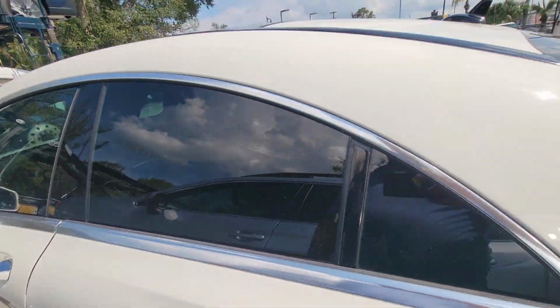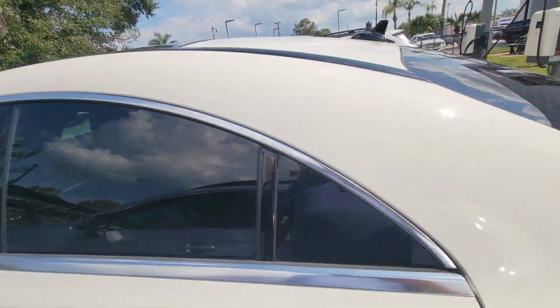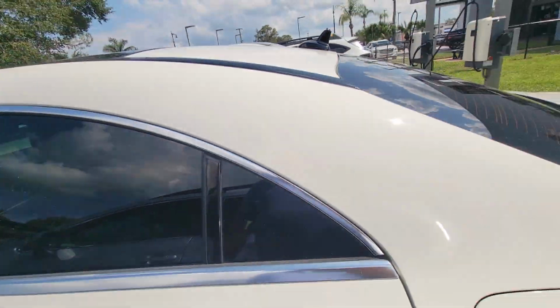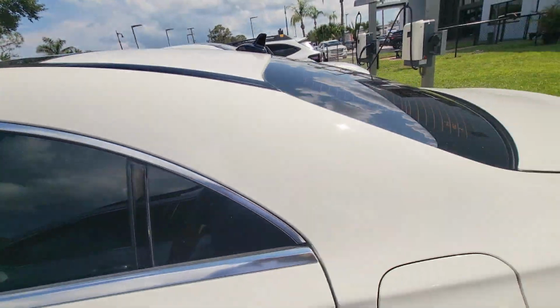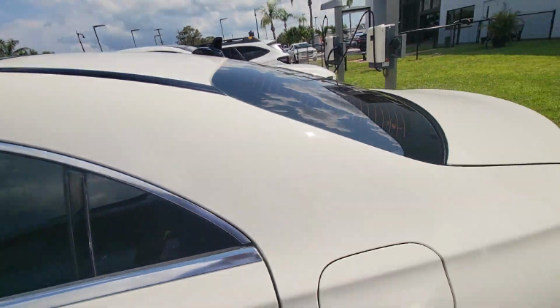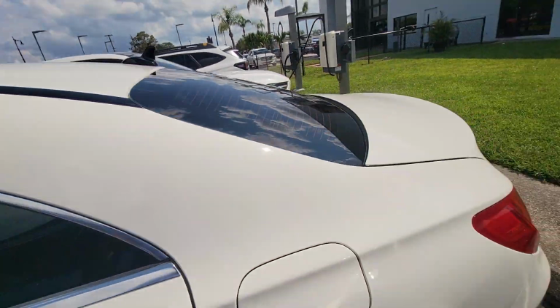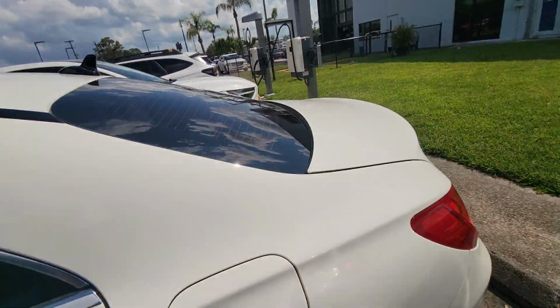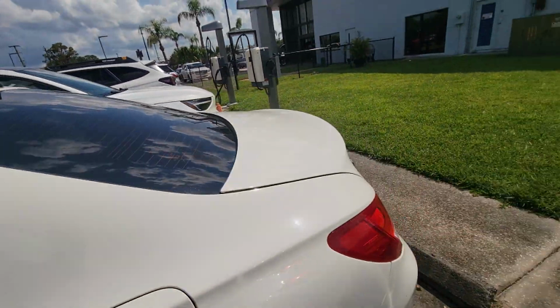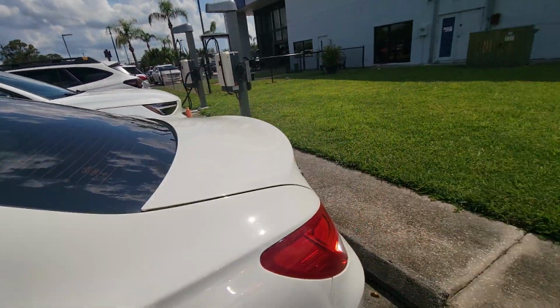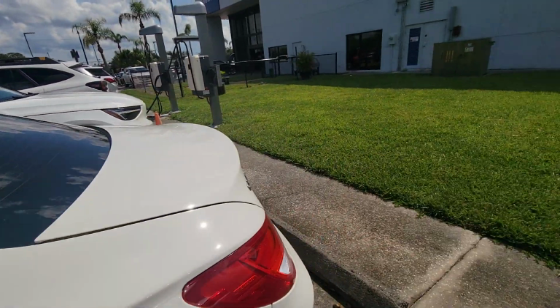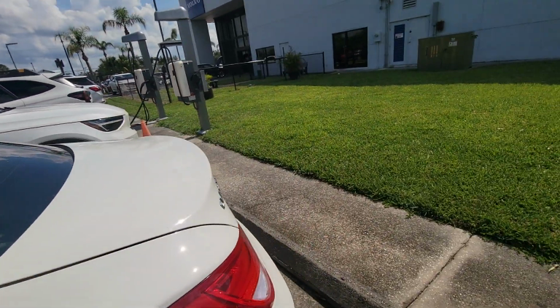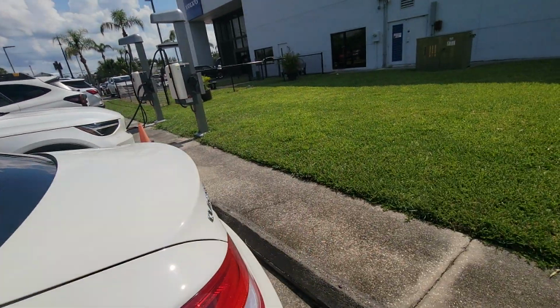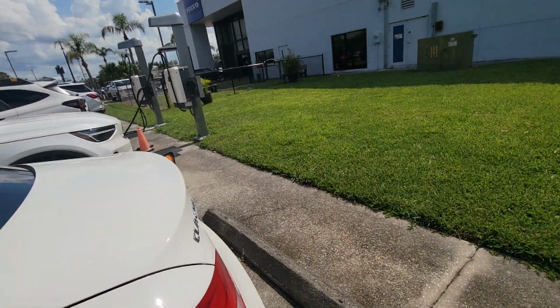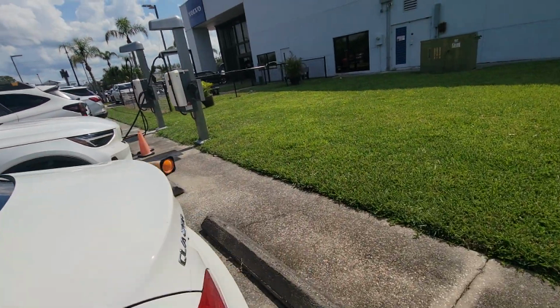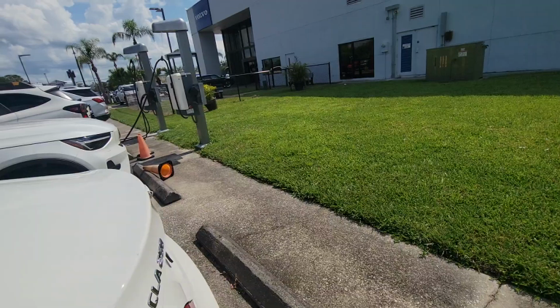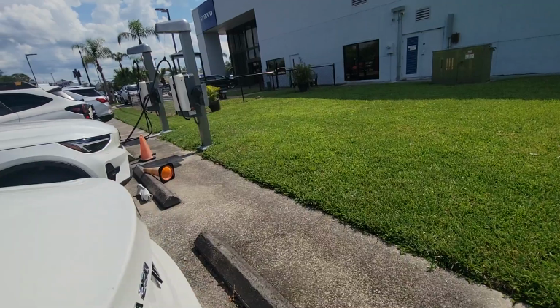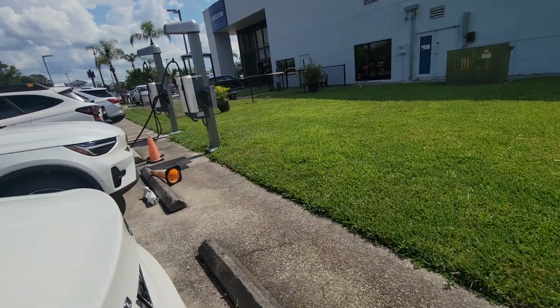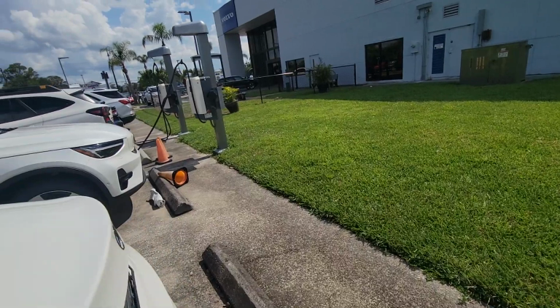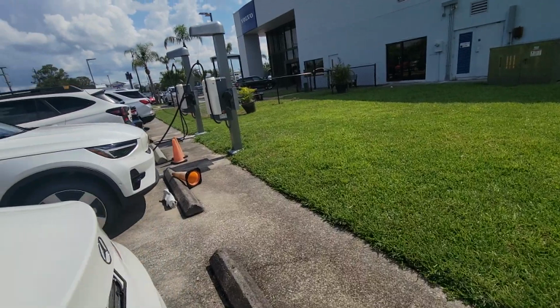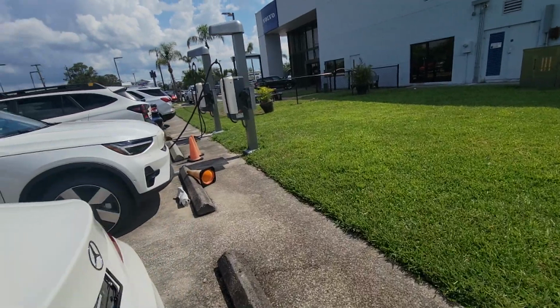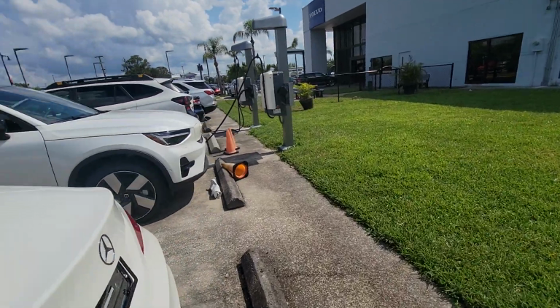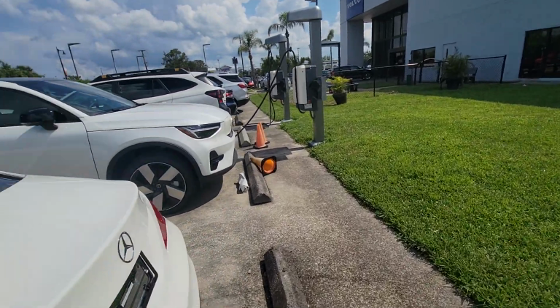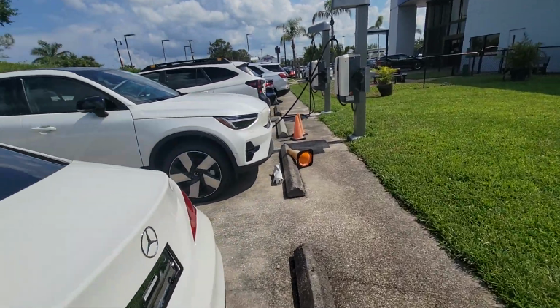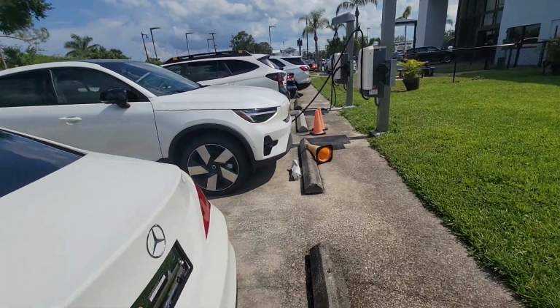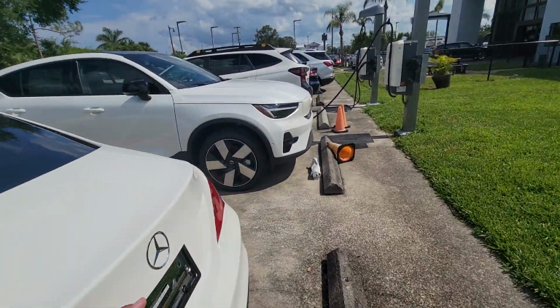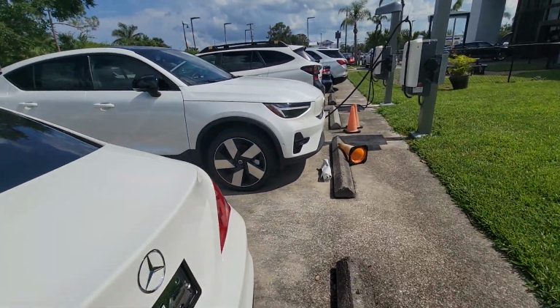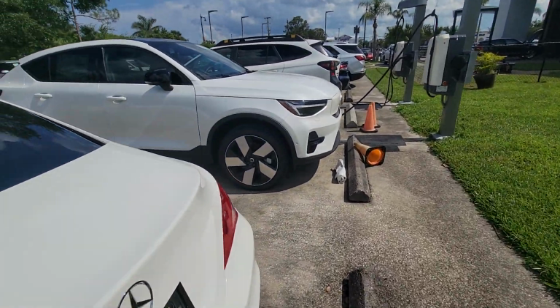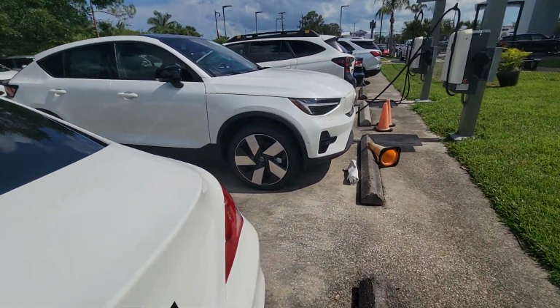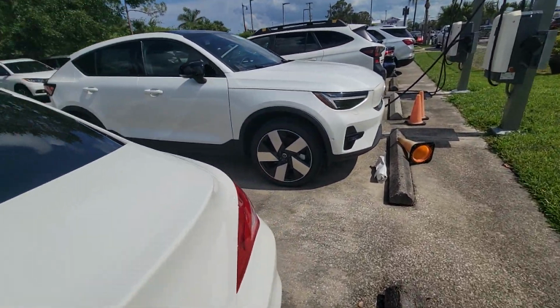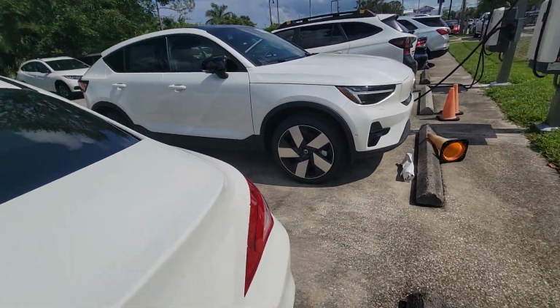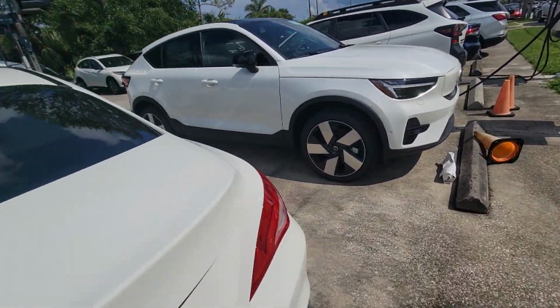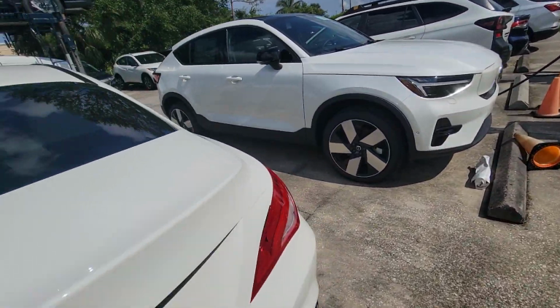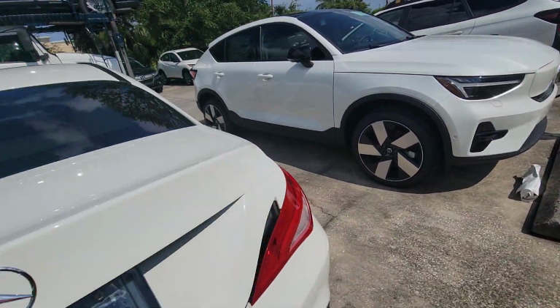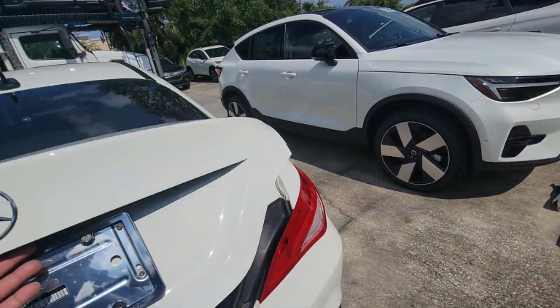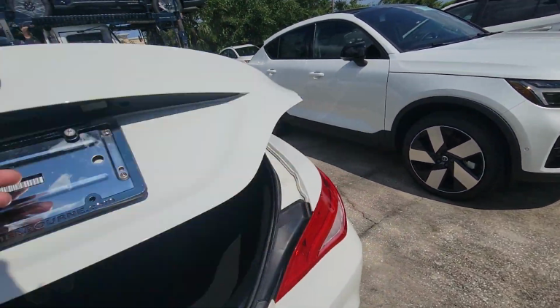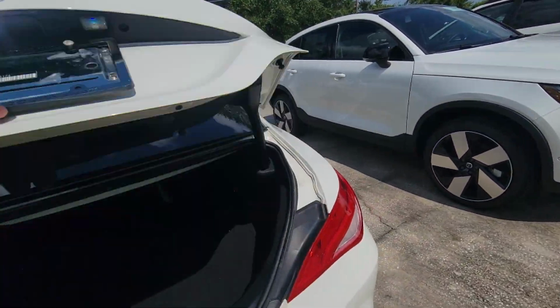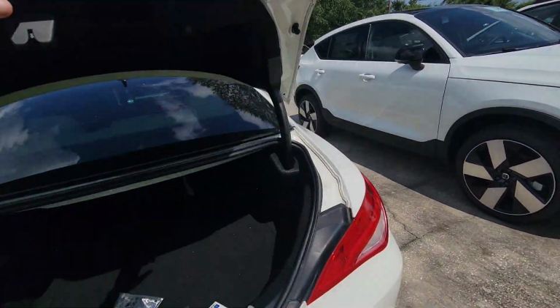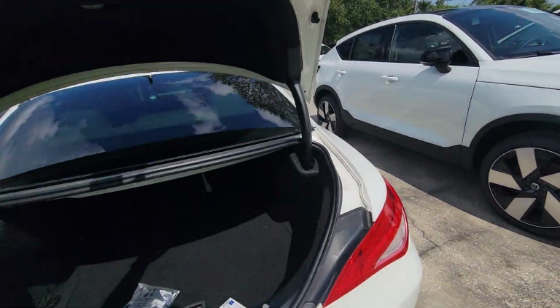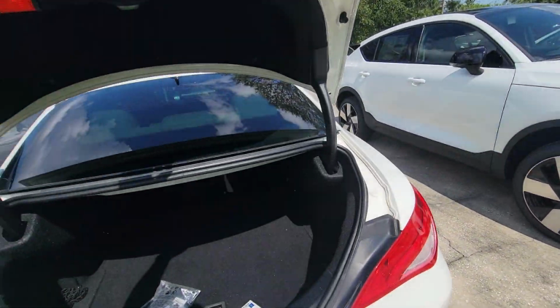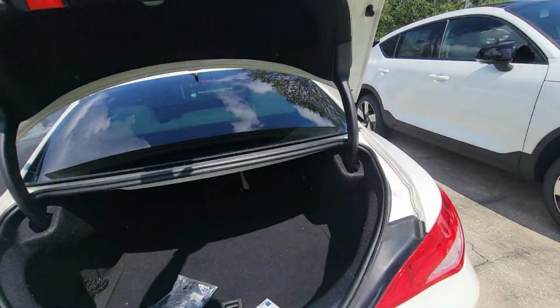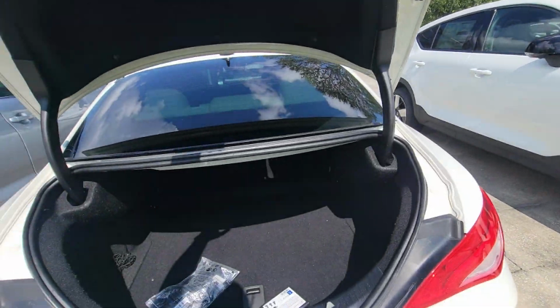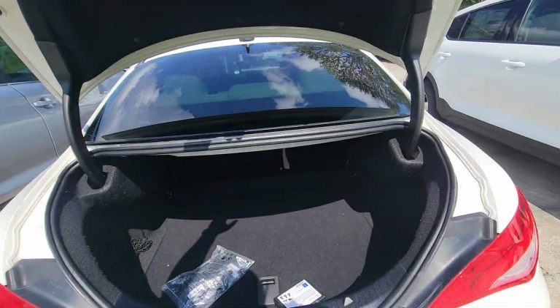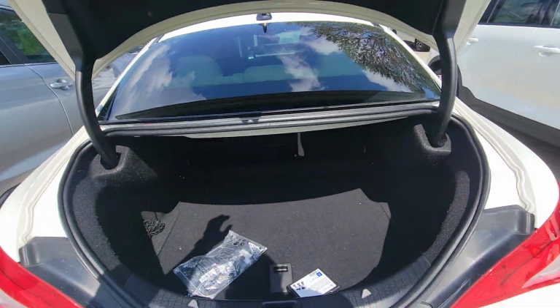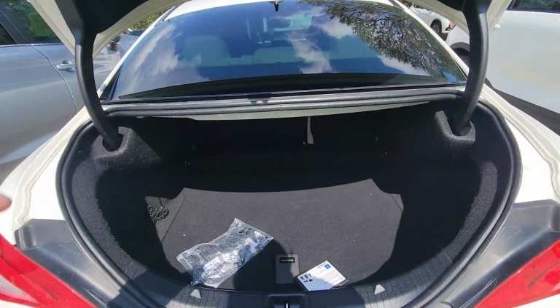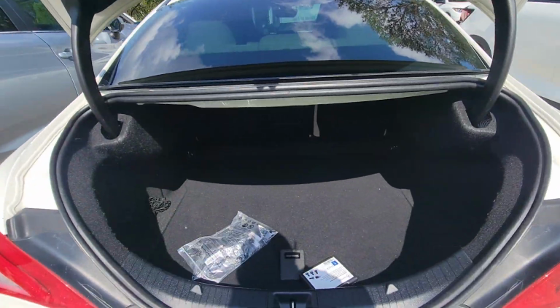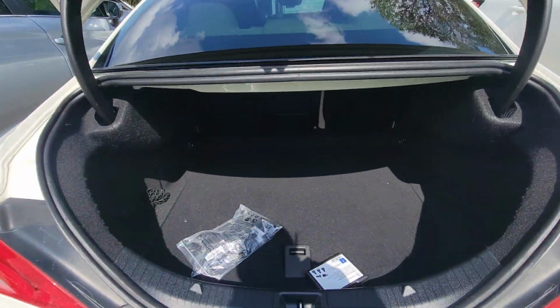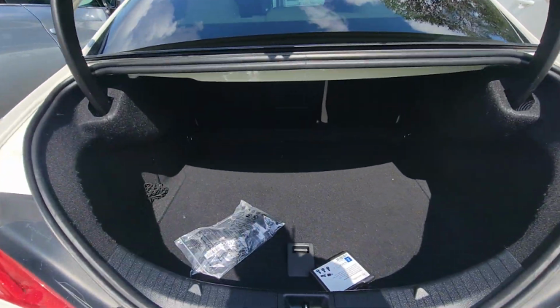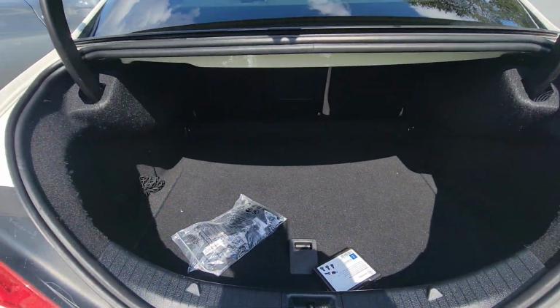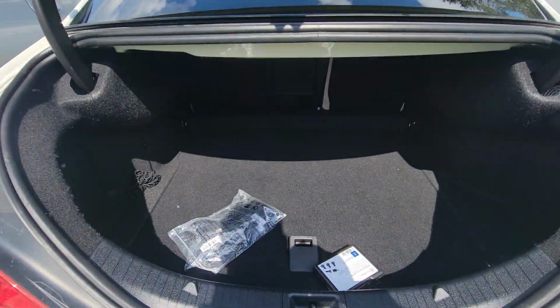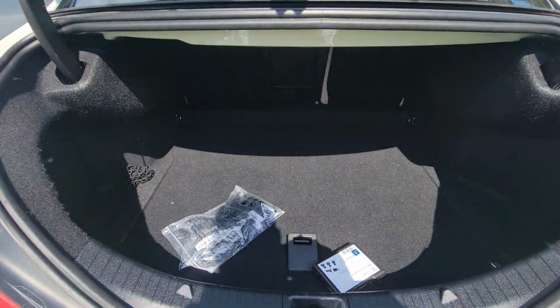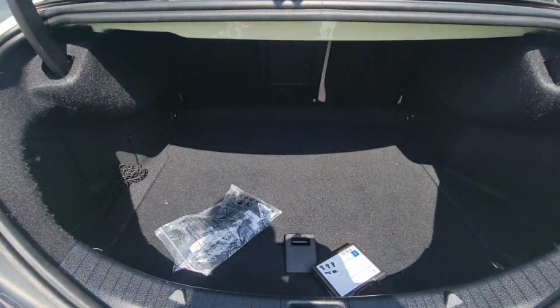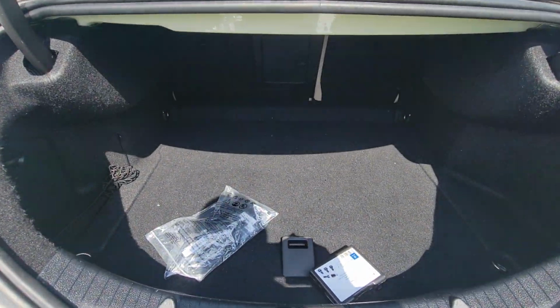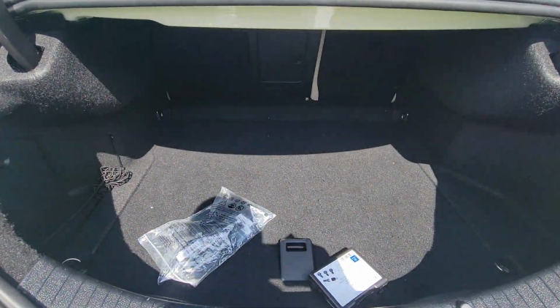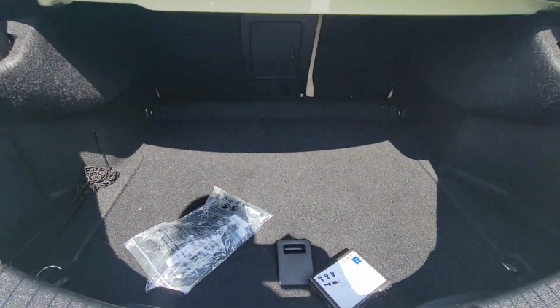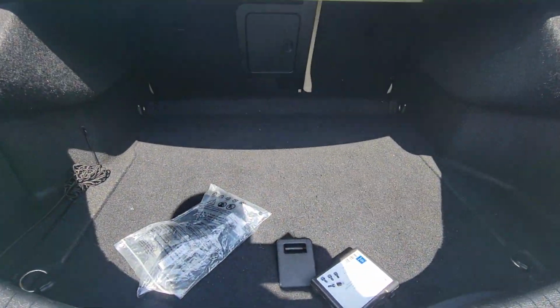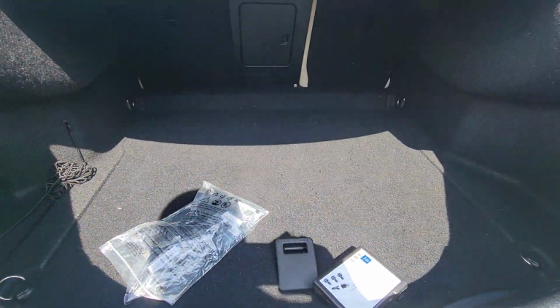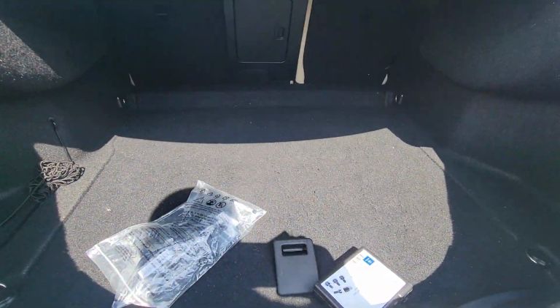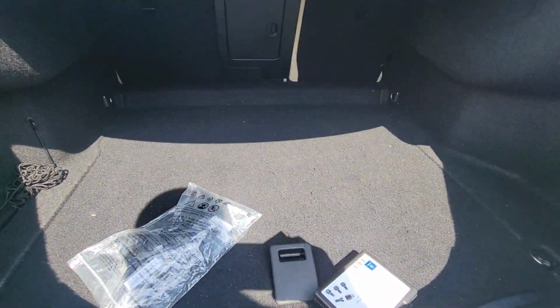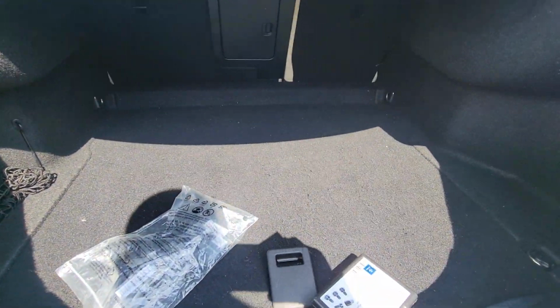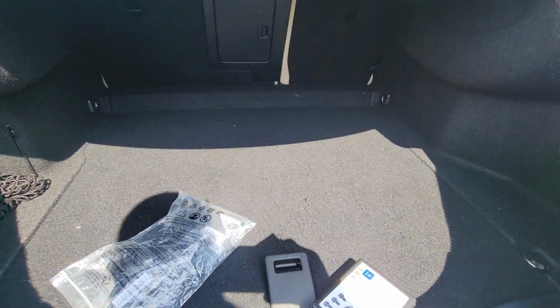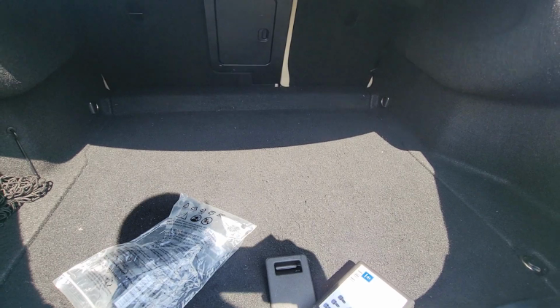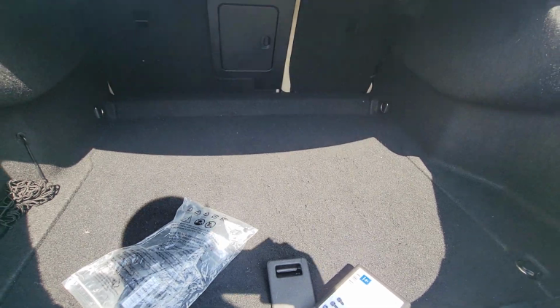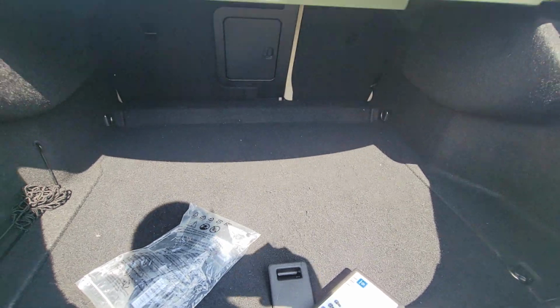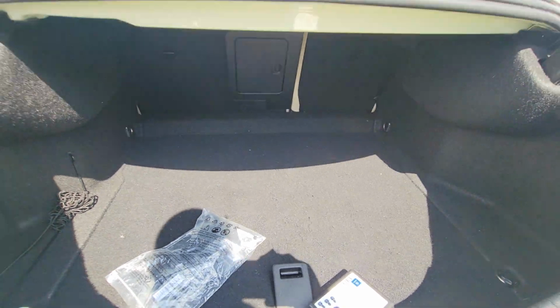Let me show you the trunk. Really clean, really beautiful.